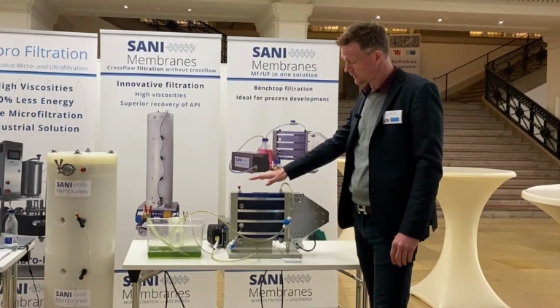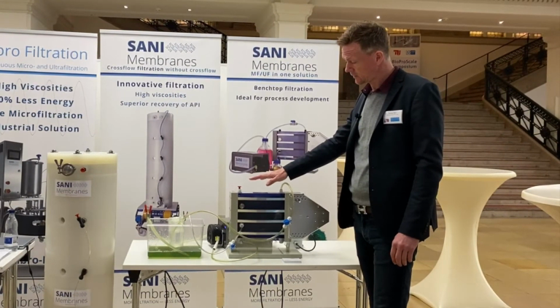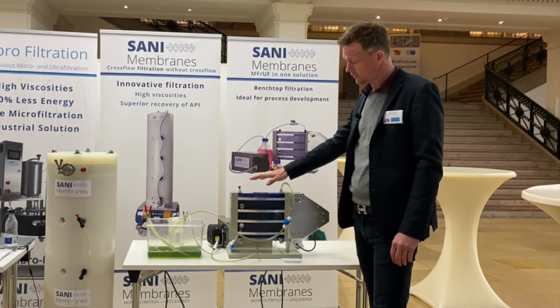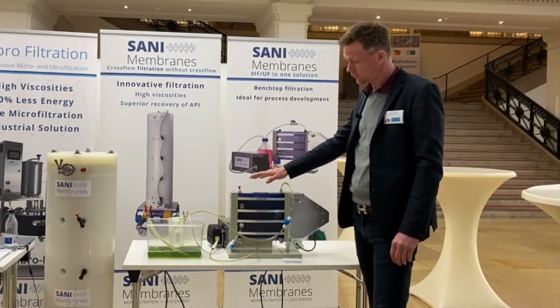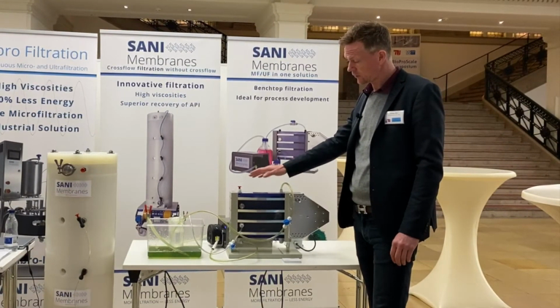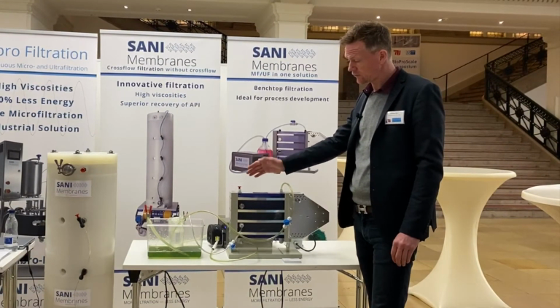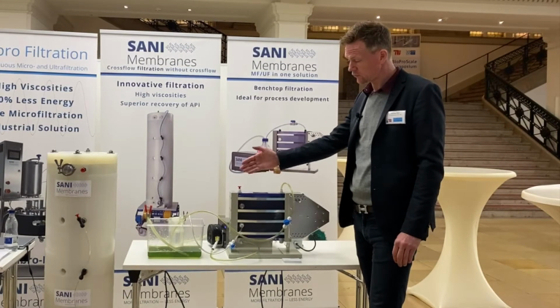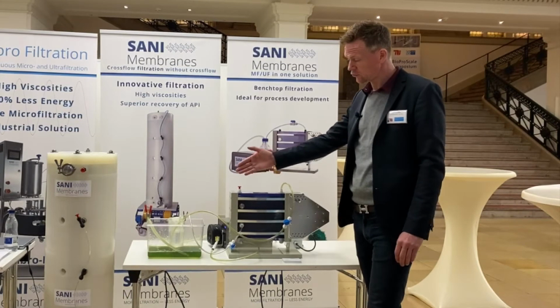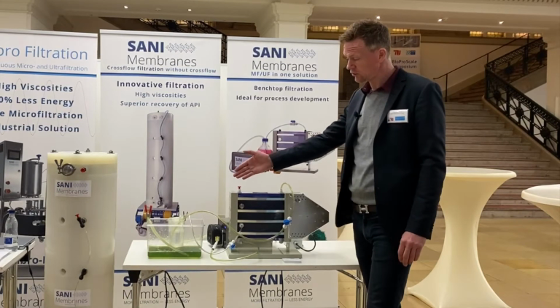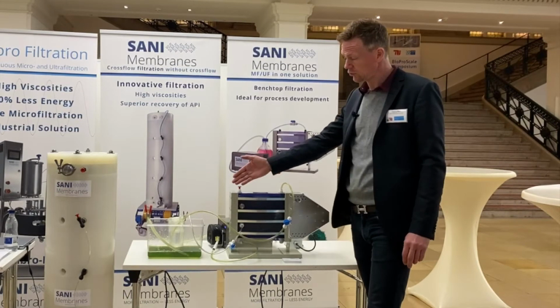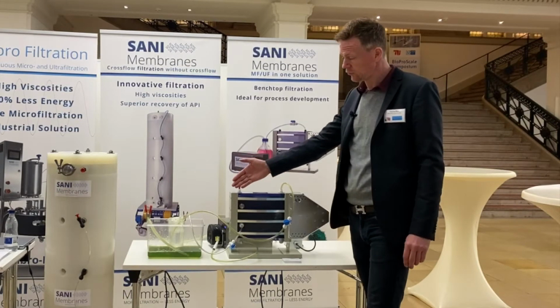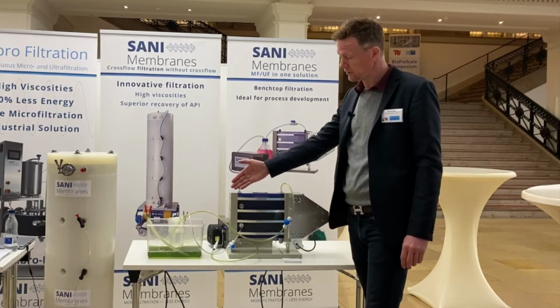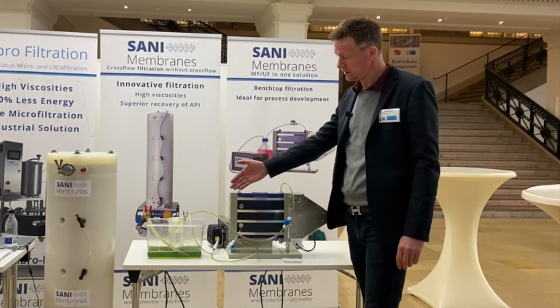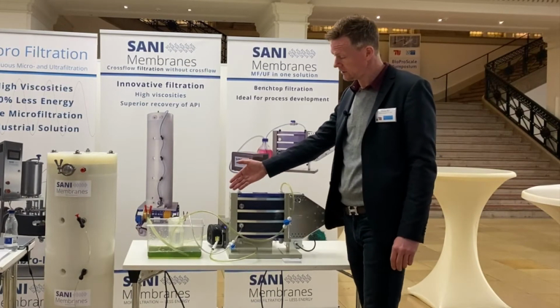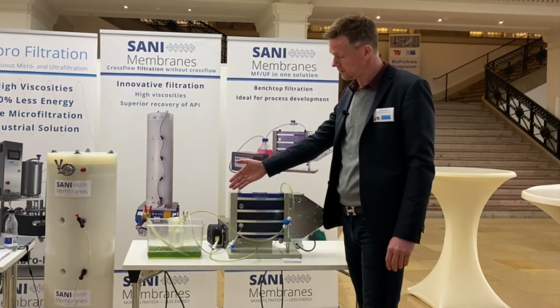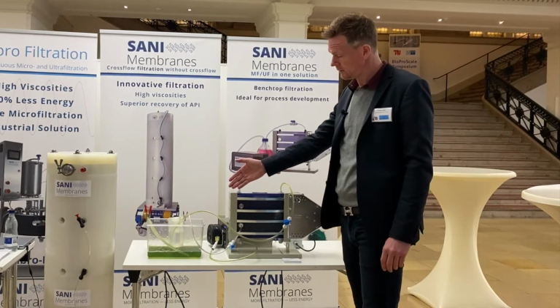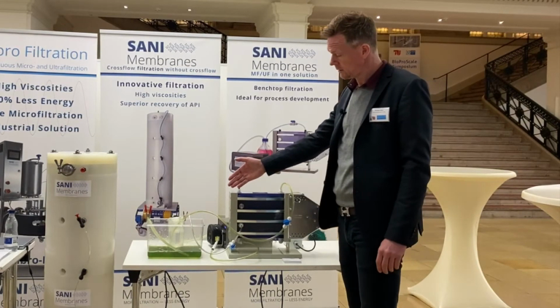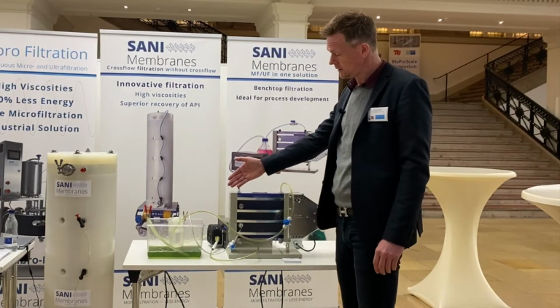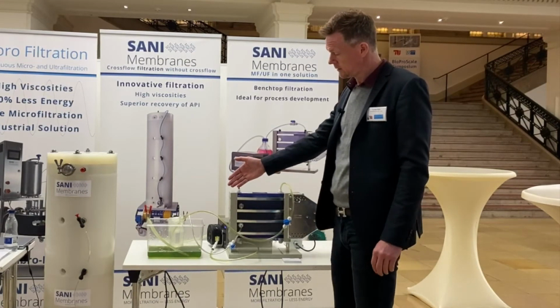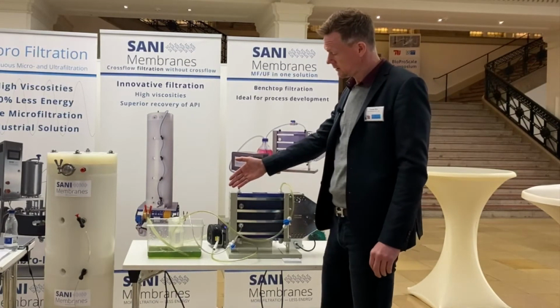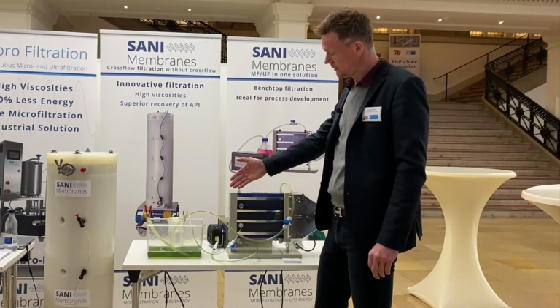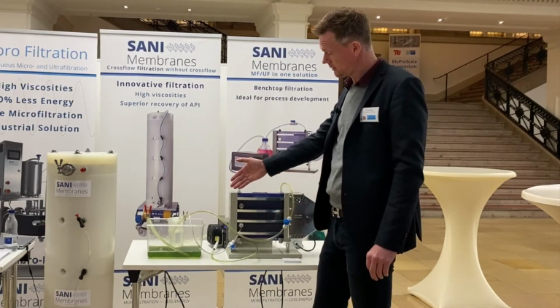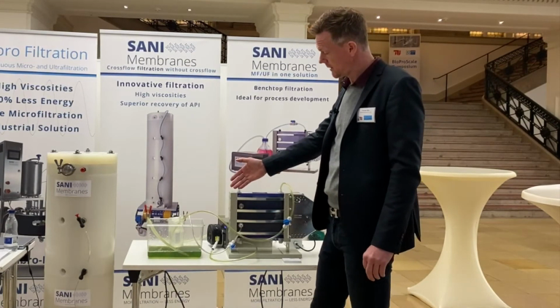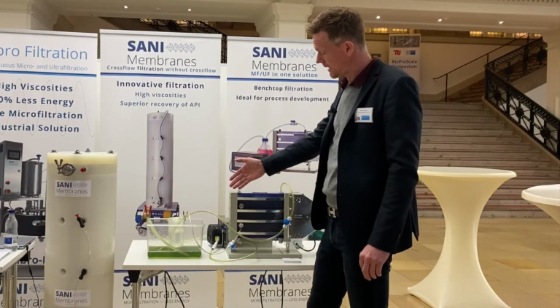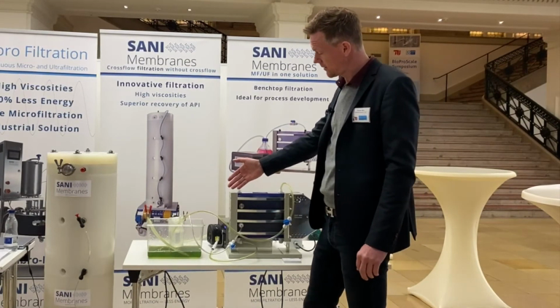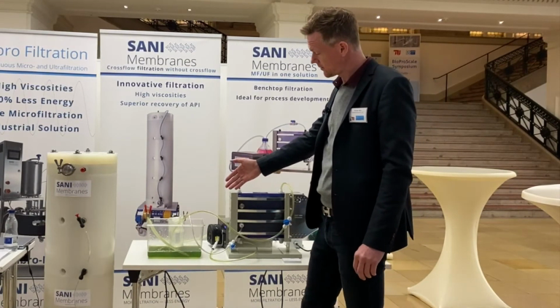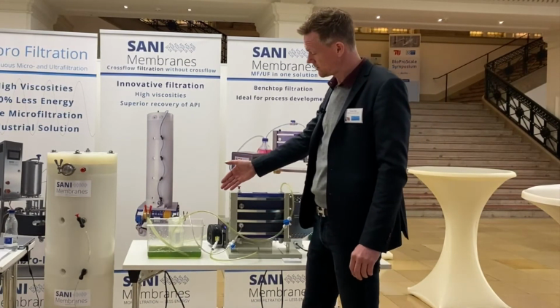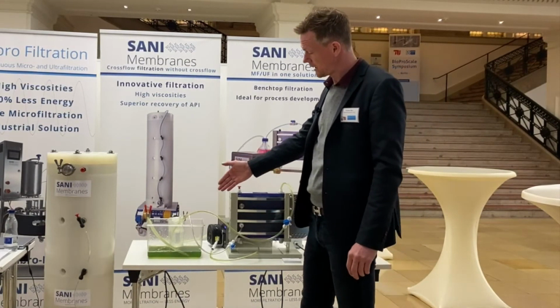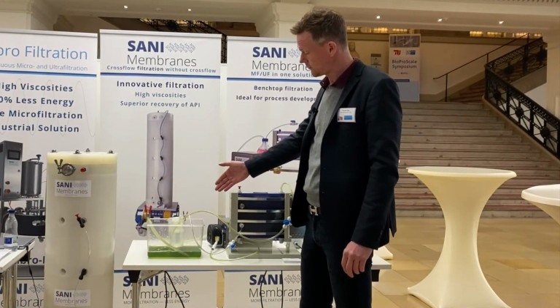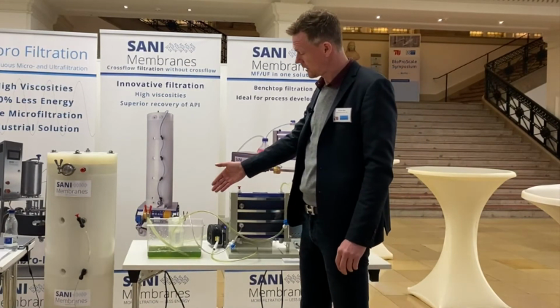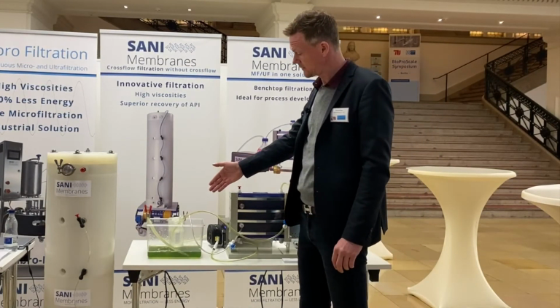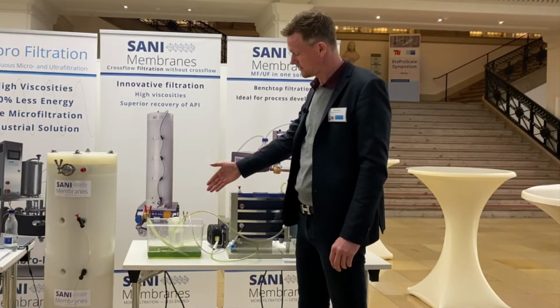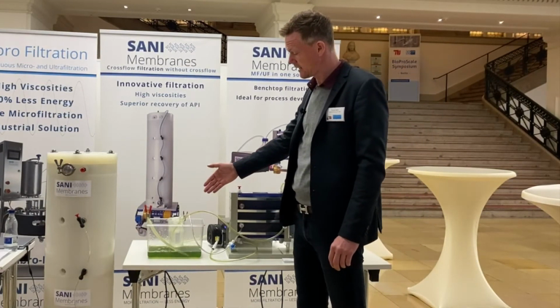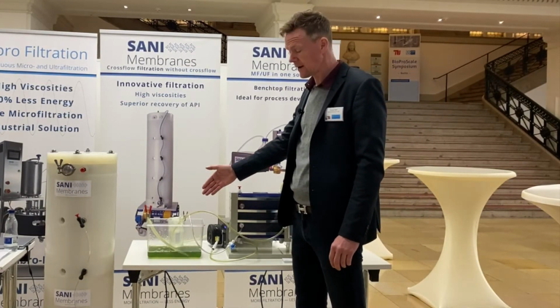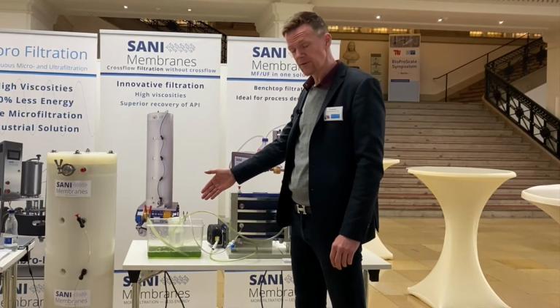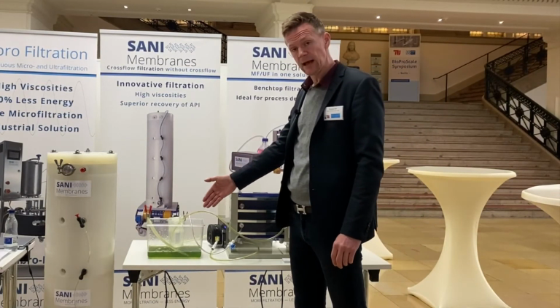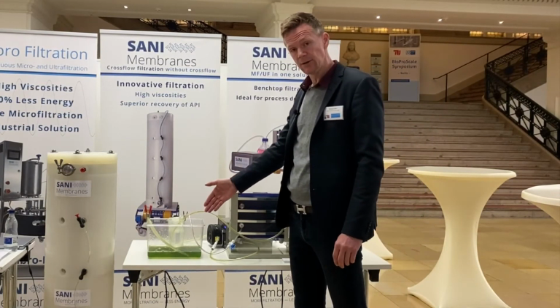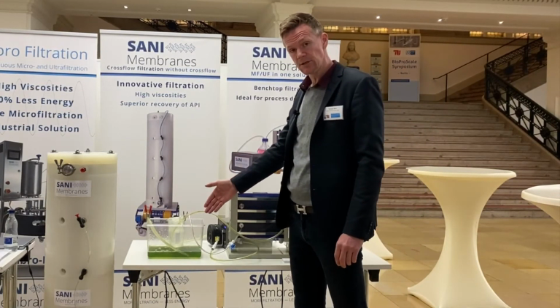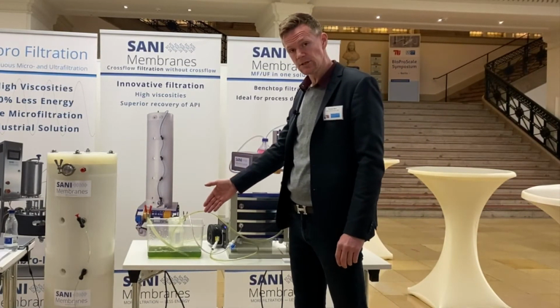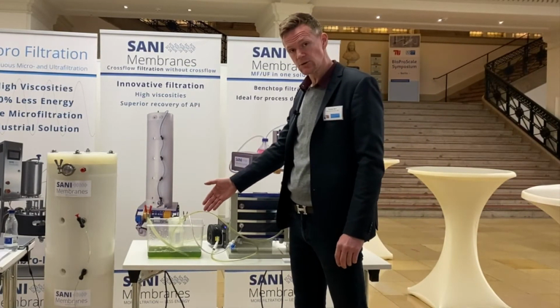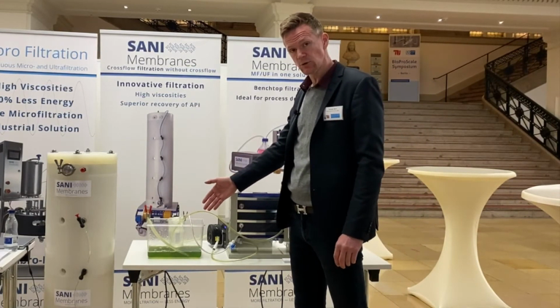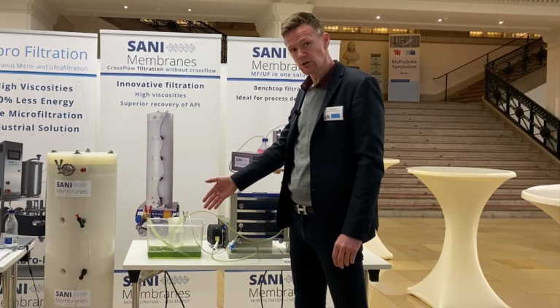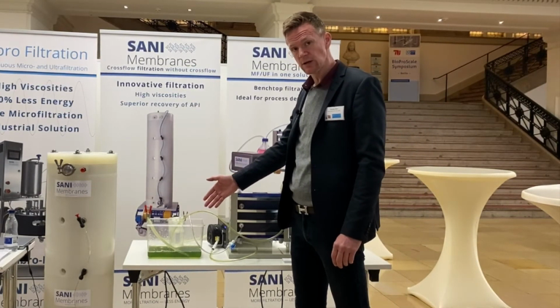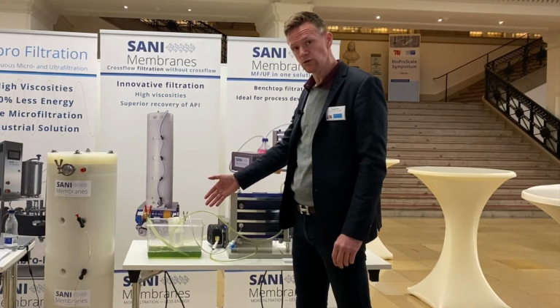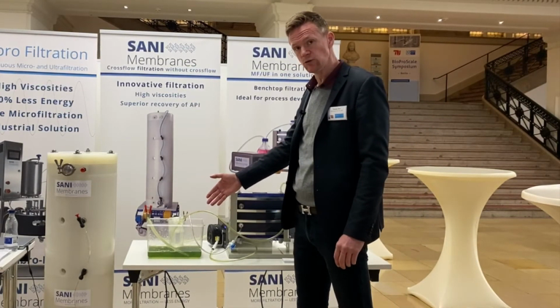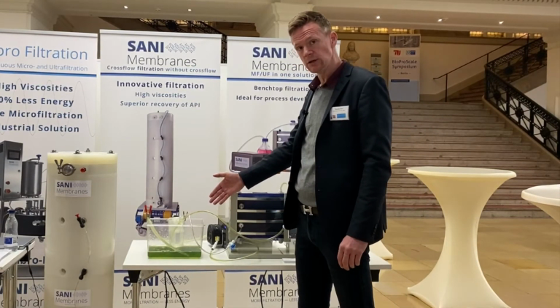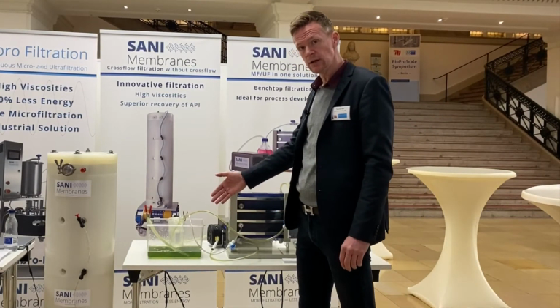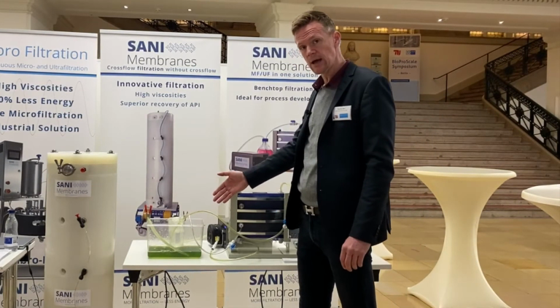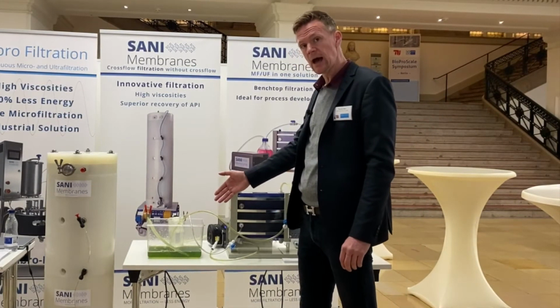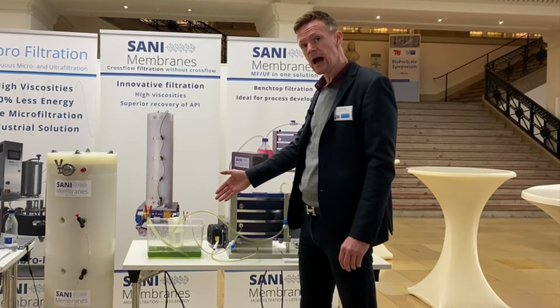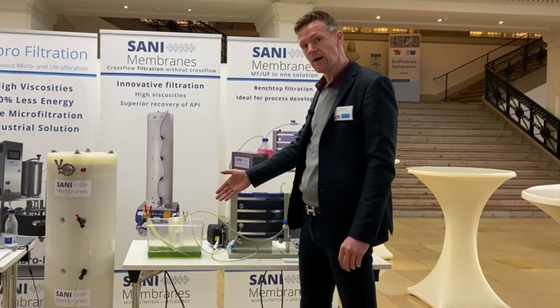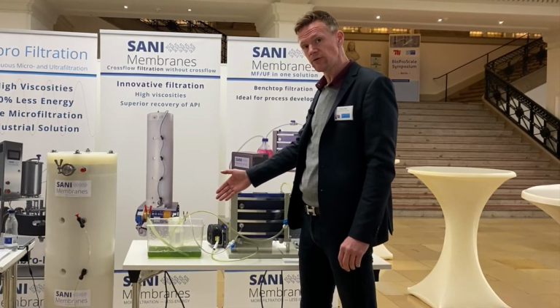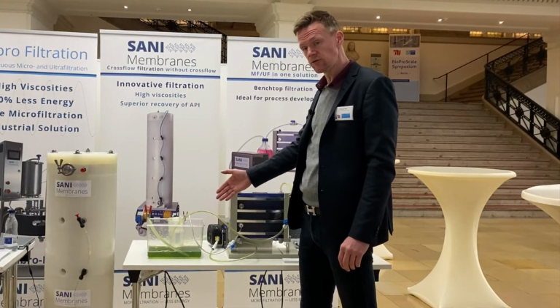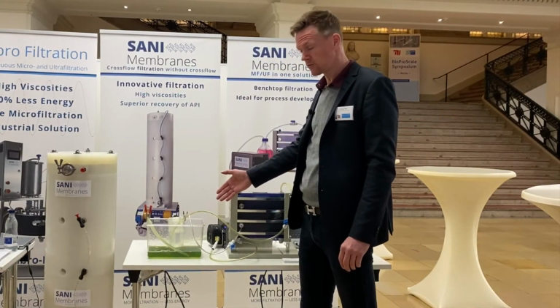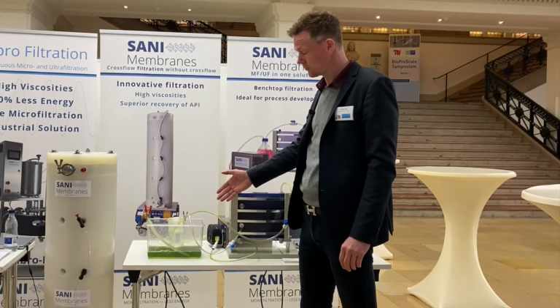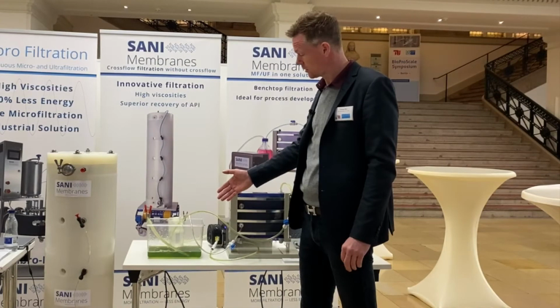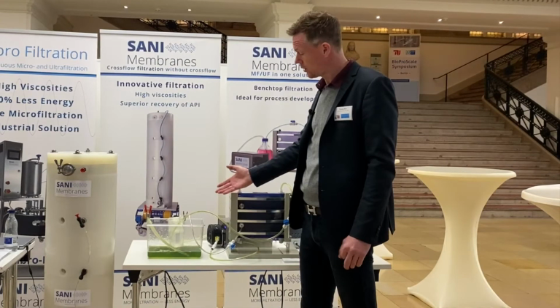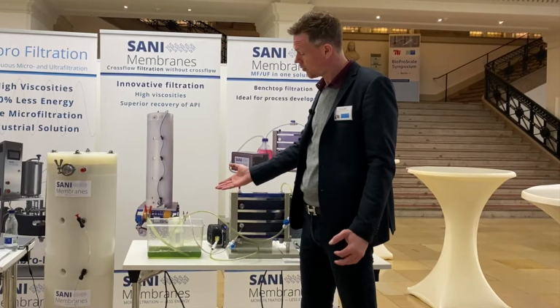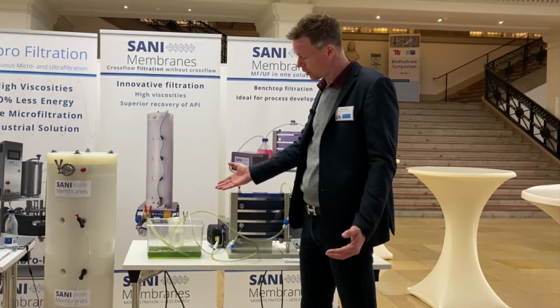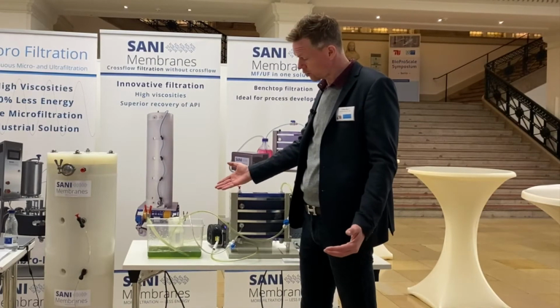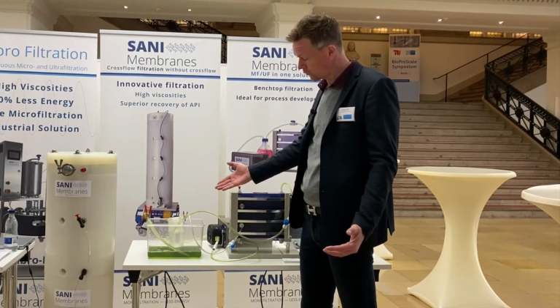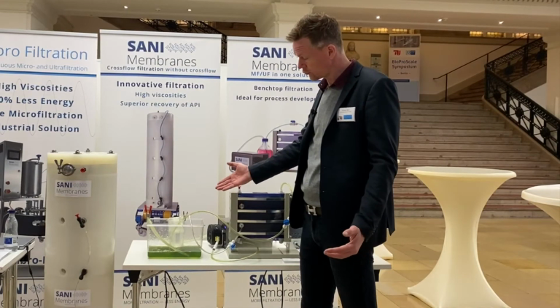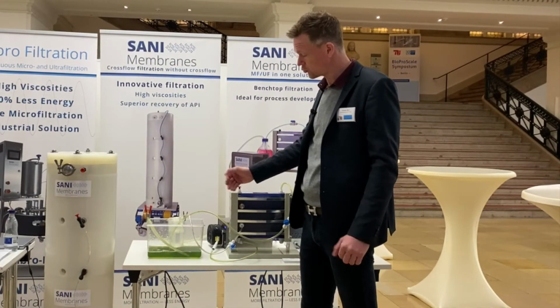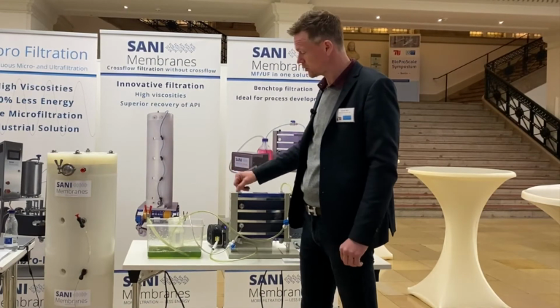As you can see over here in the bath, we actually have algae, which we are doing a harvest or a concentration of.